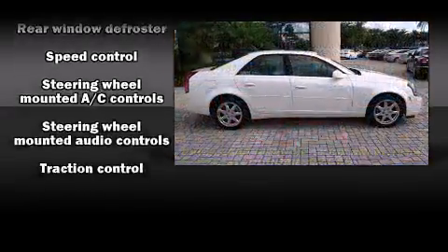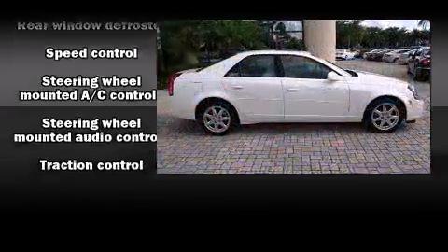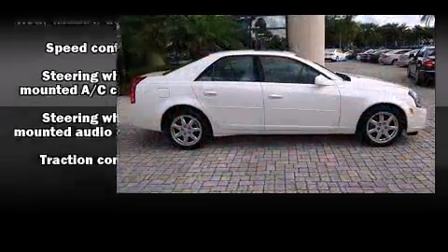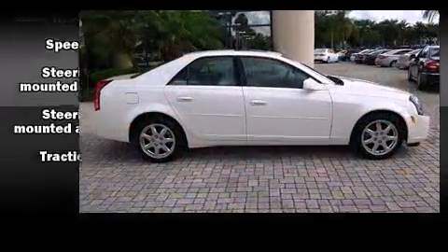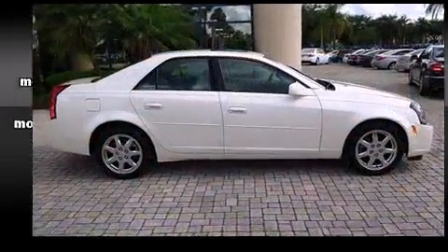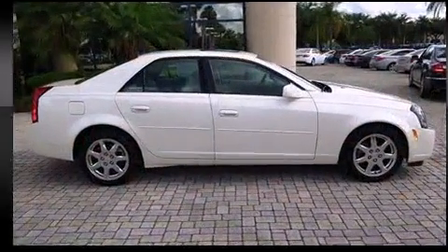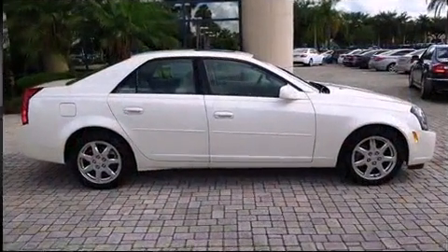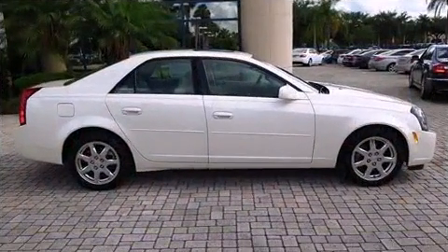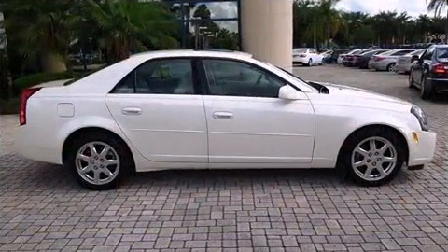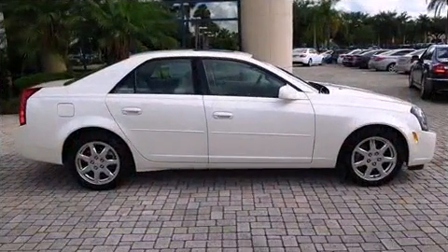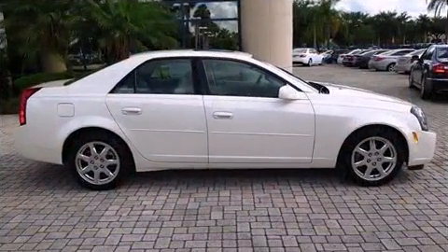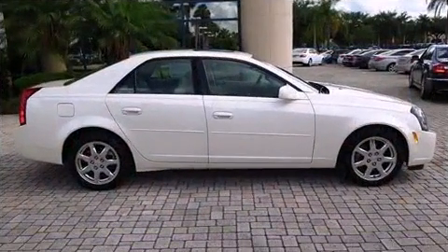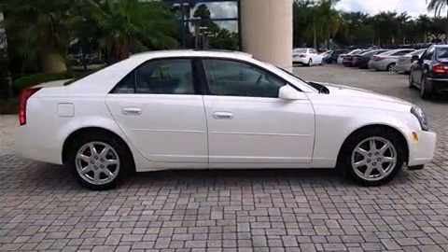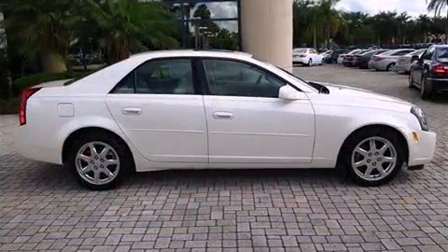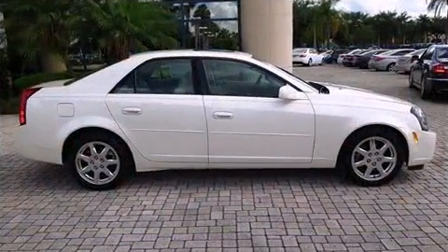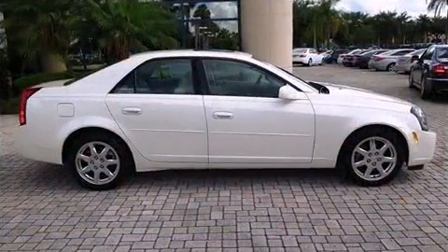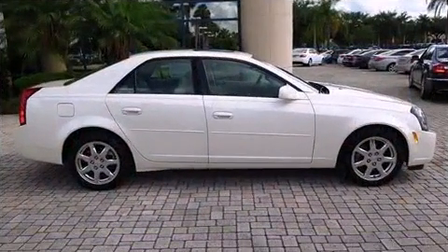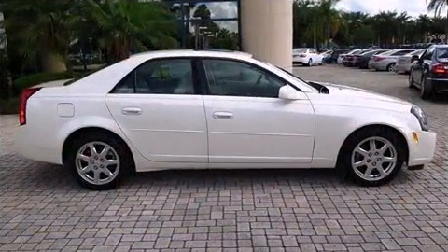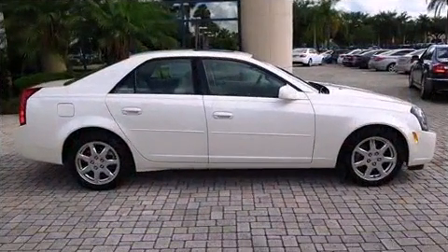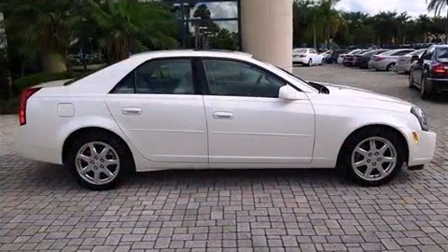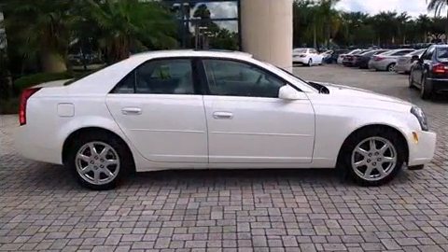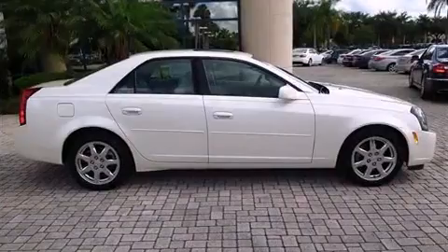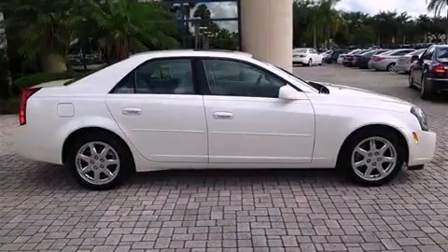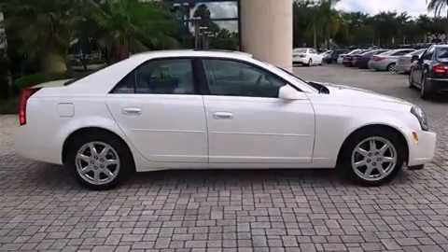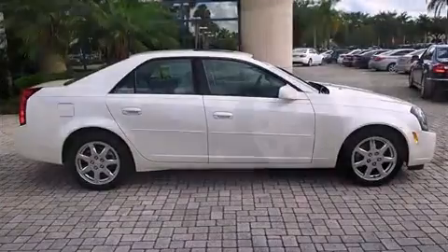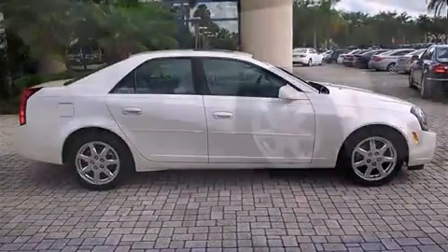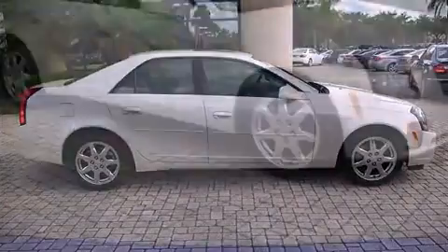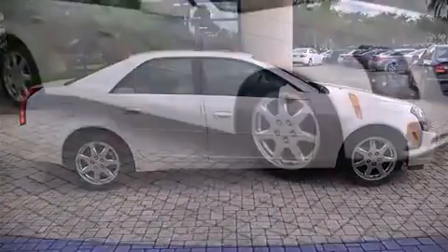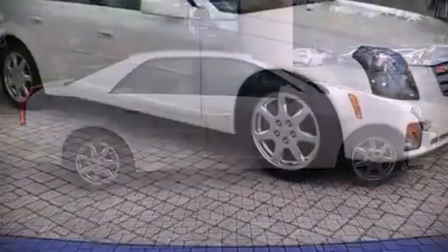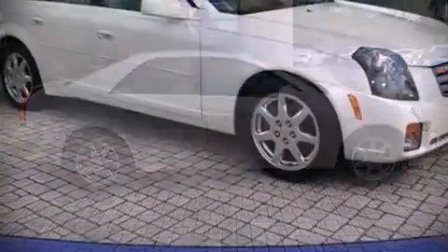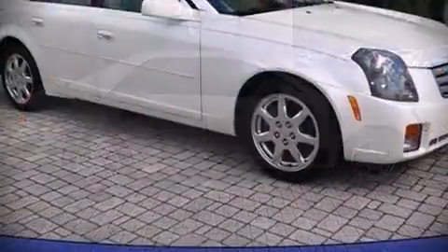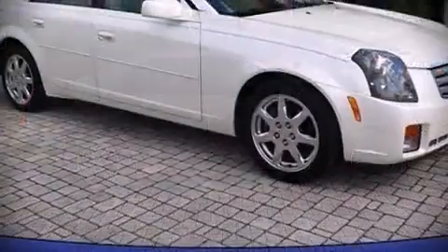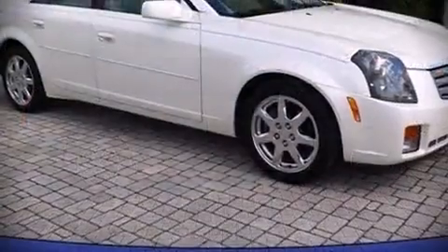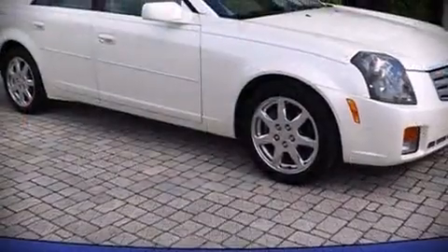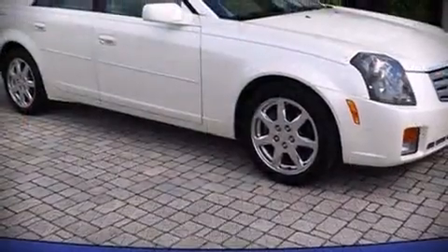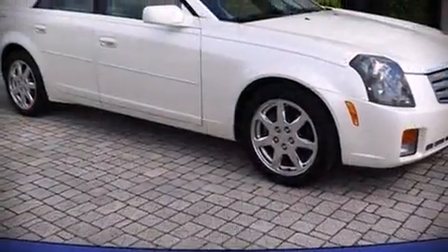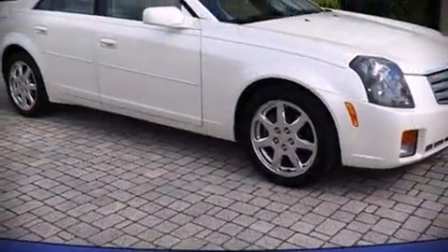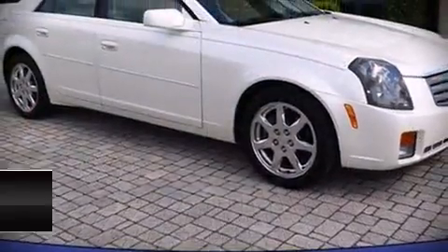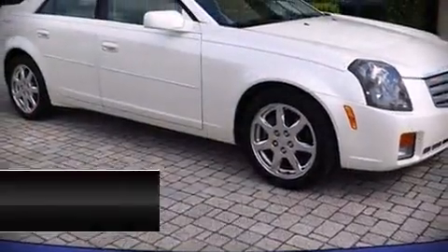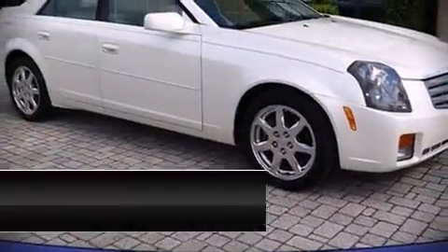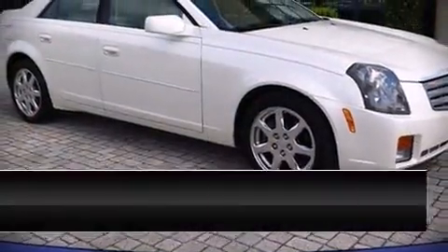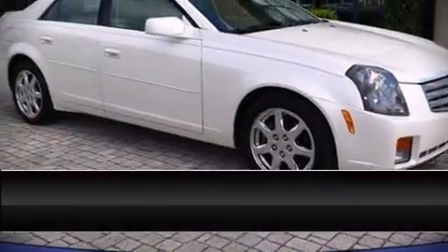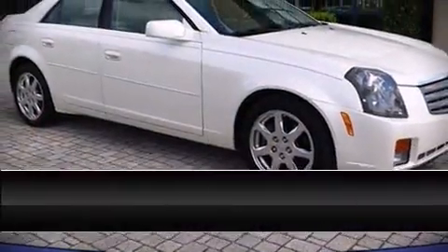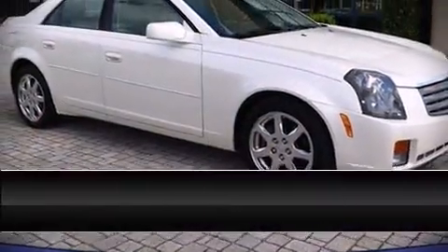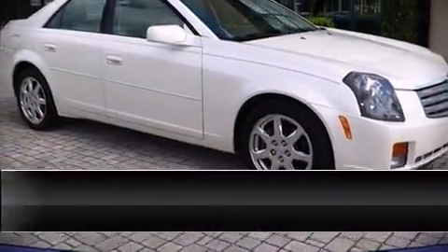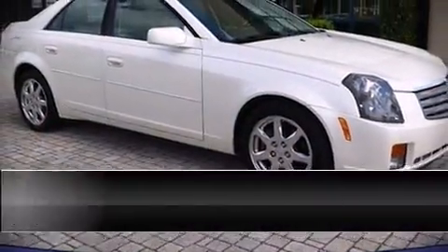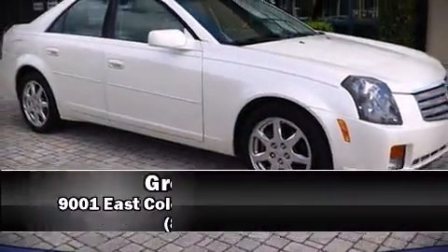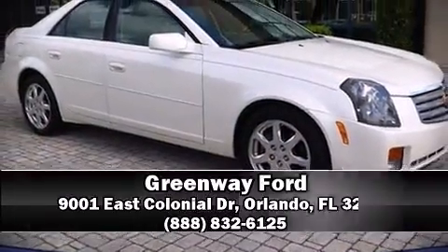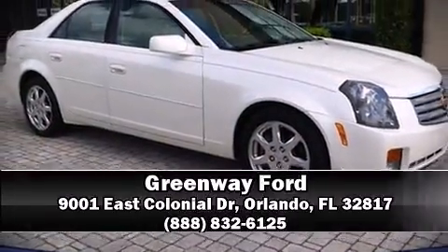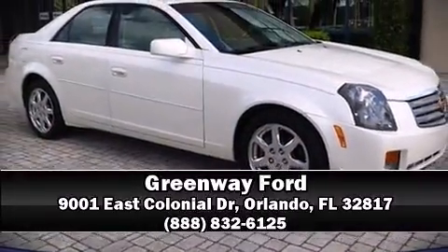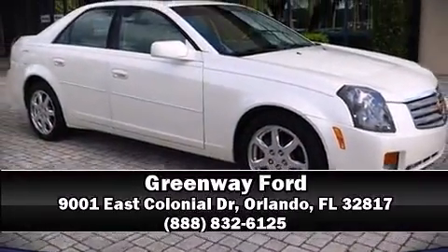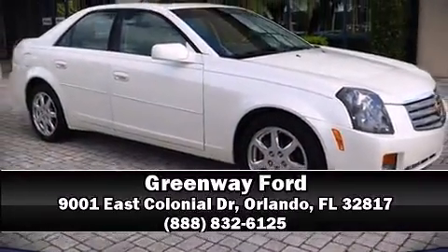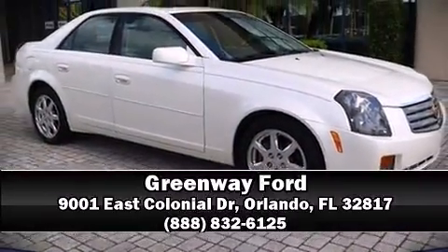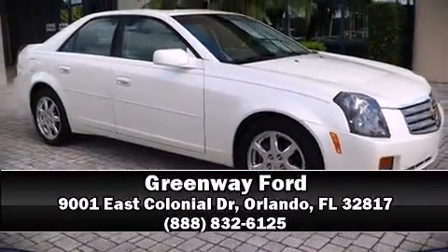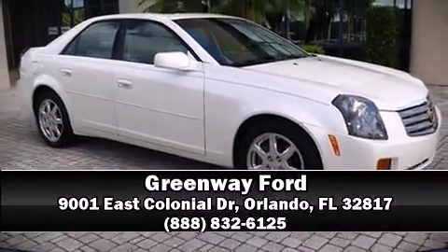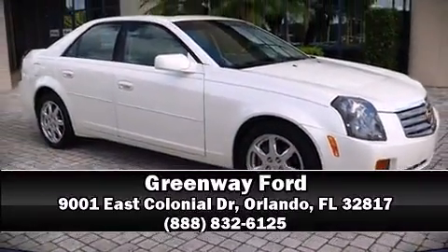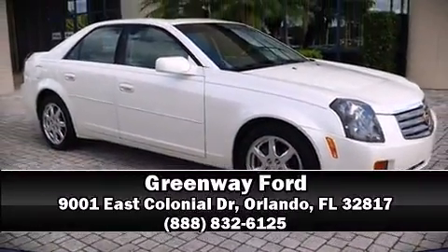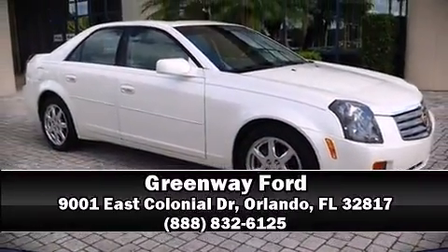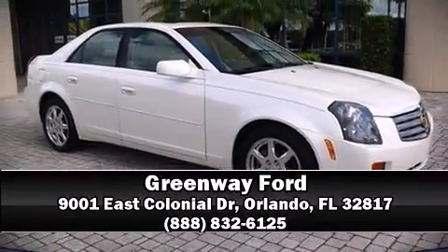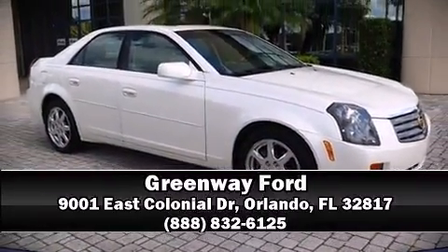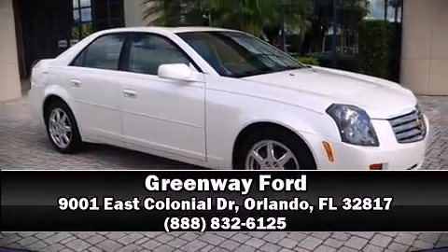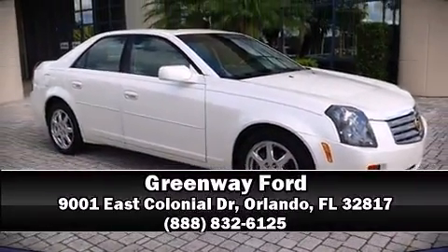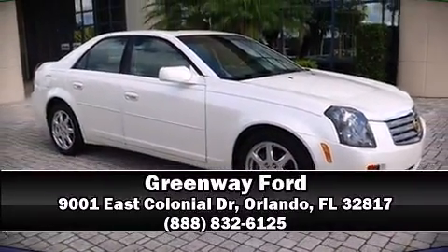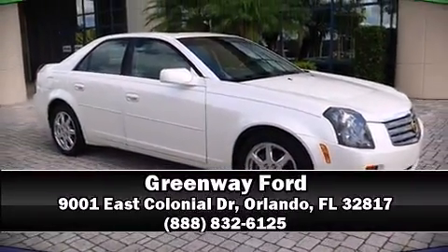It also comes with a Carfax history report, providing you peace of mind with detailed information. Please don't hesitate to give us a call.